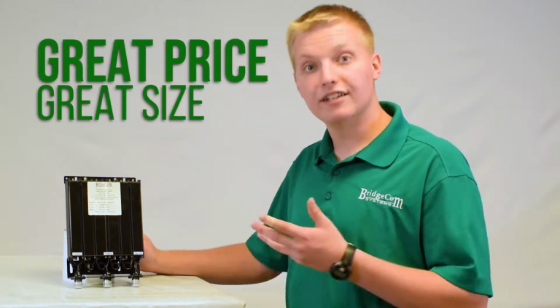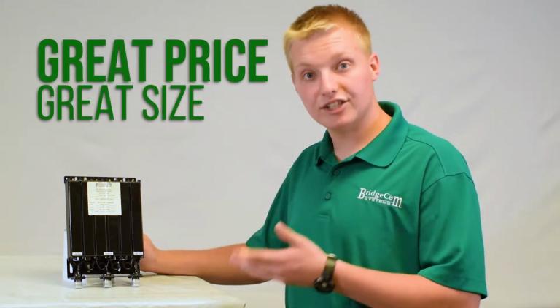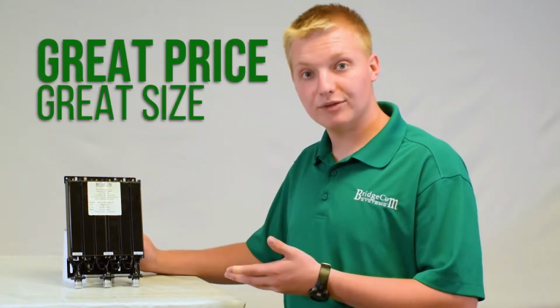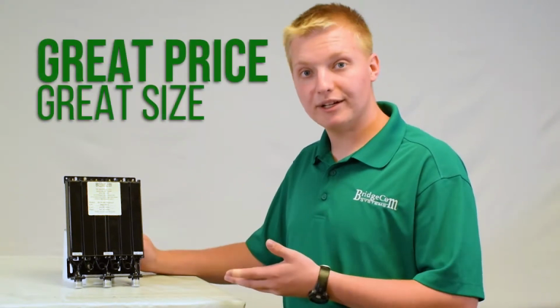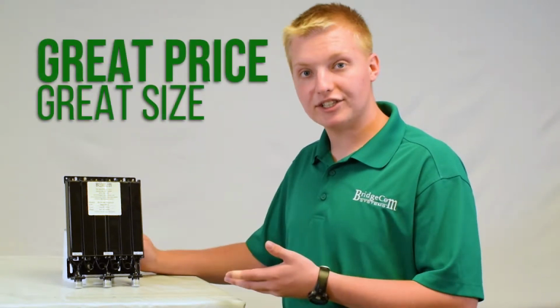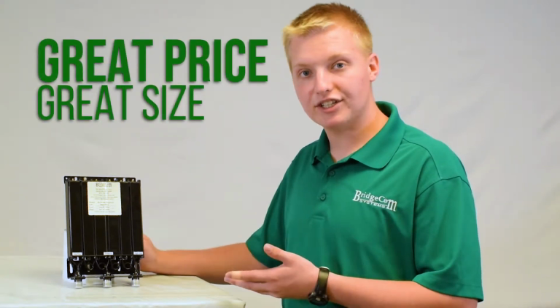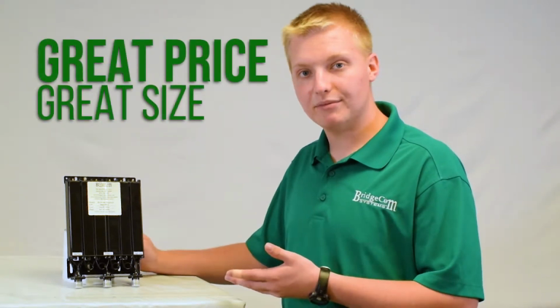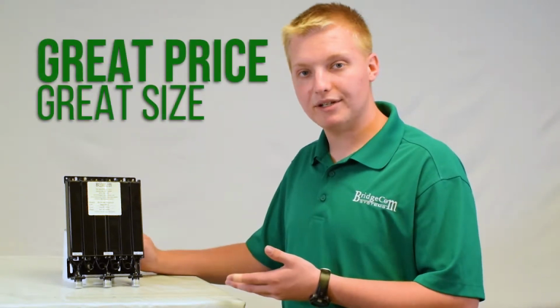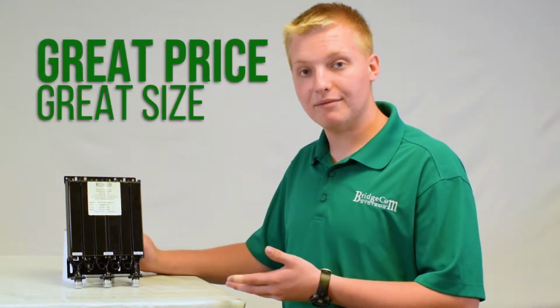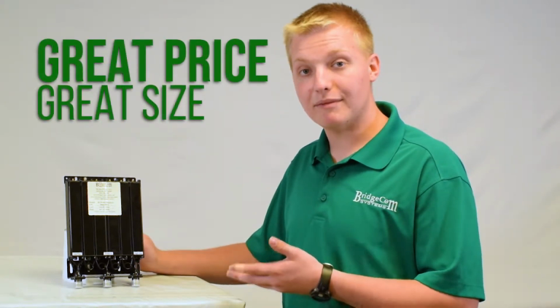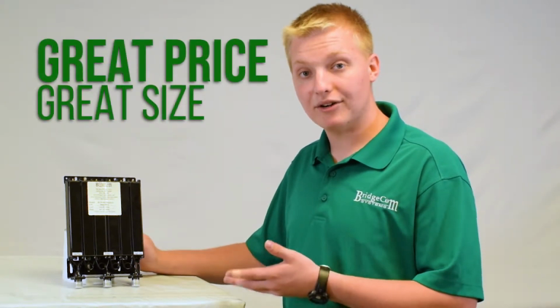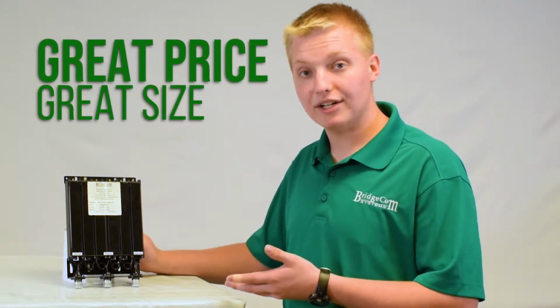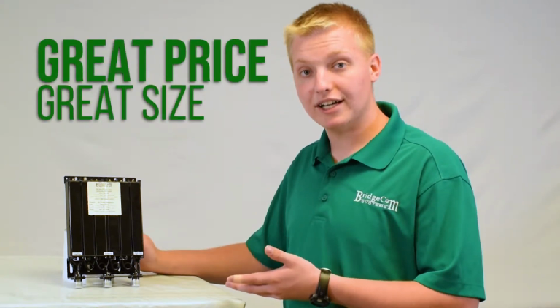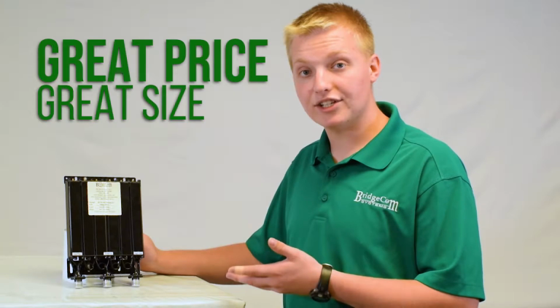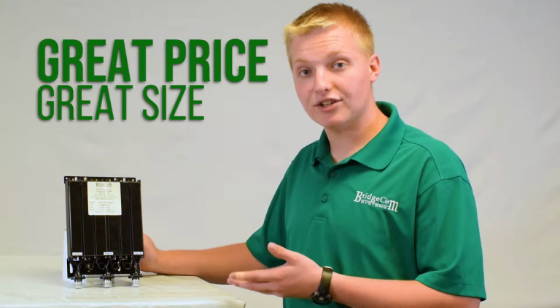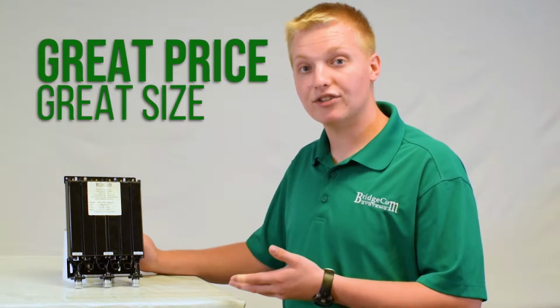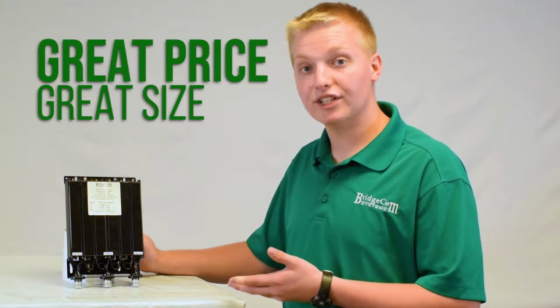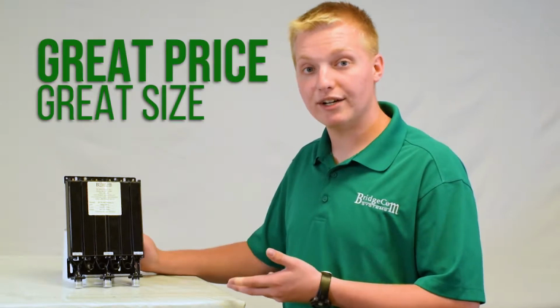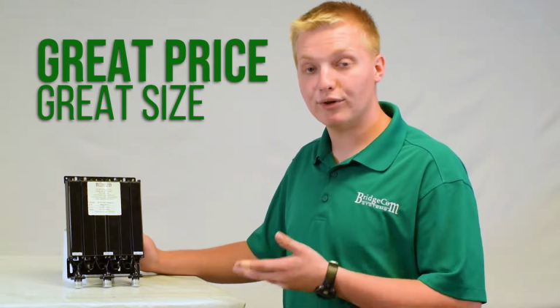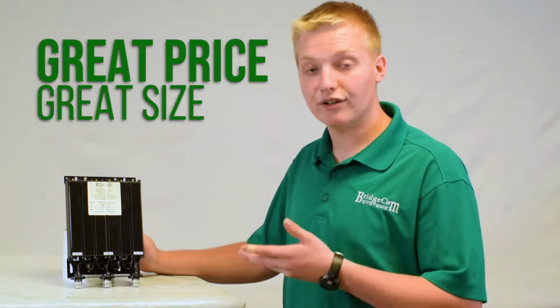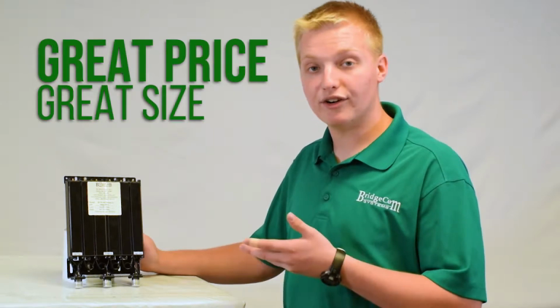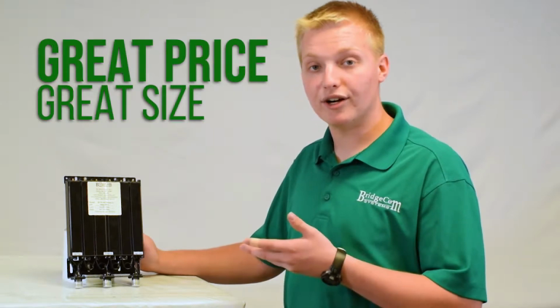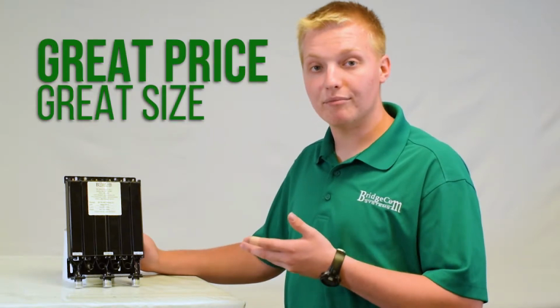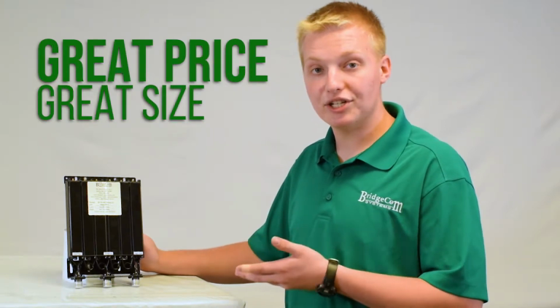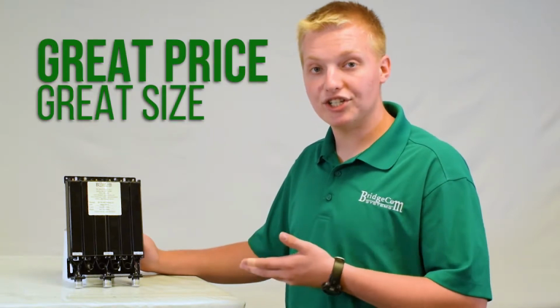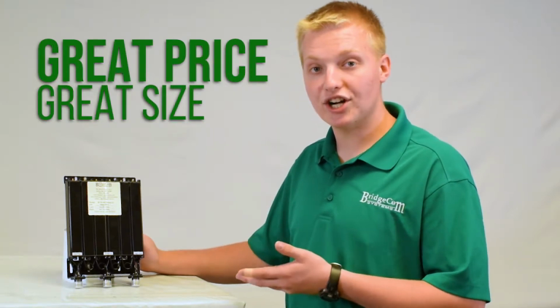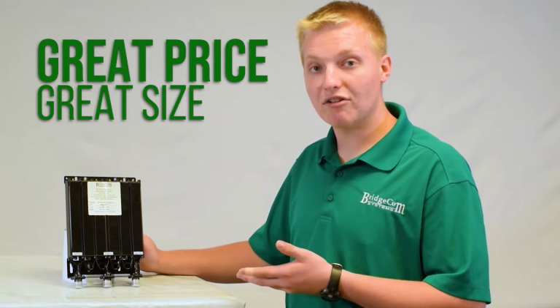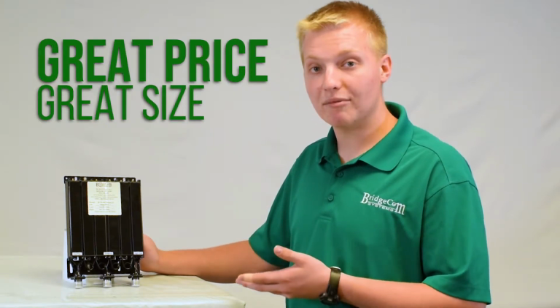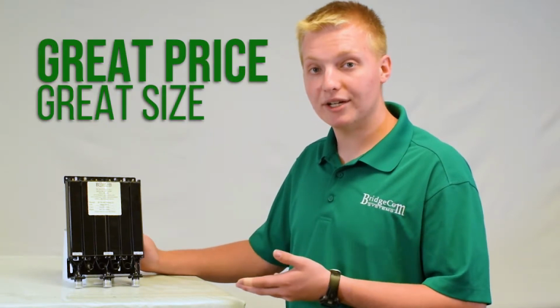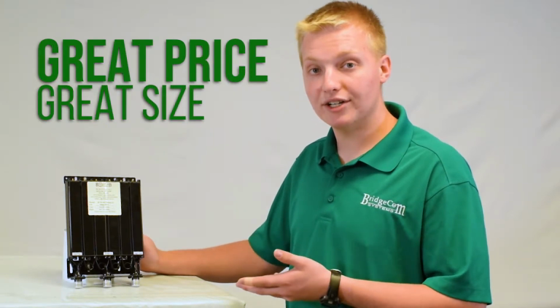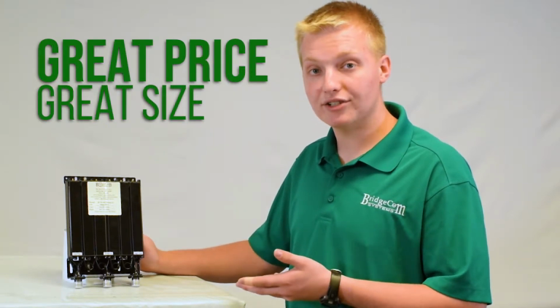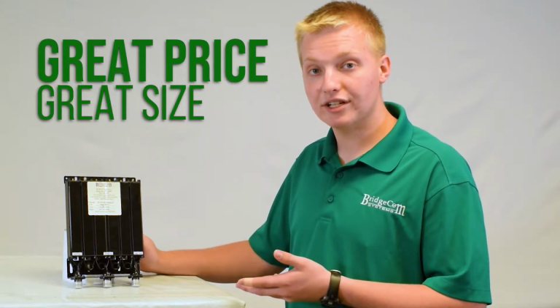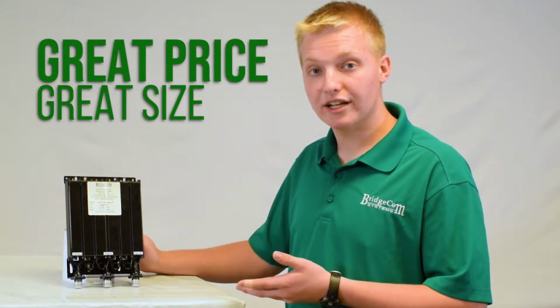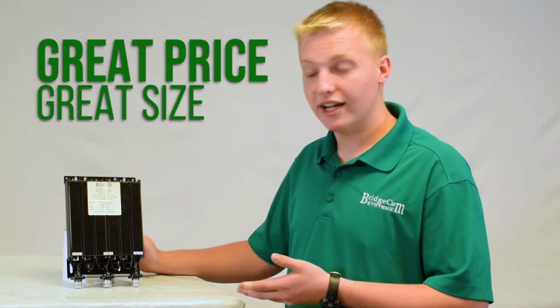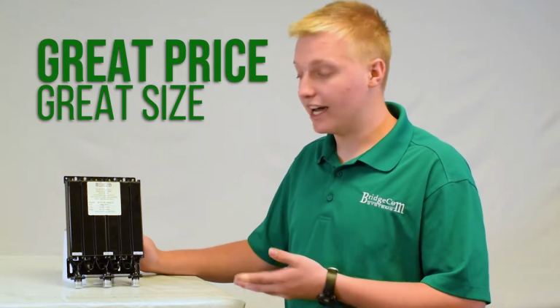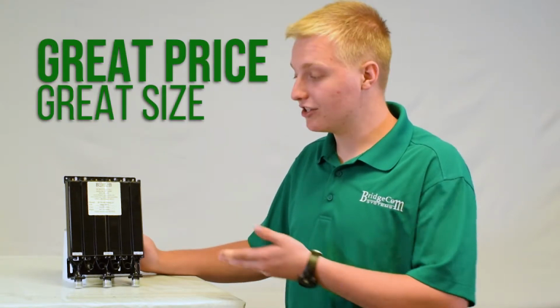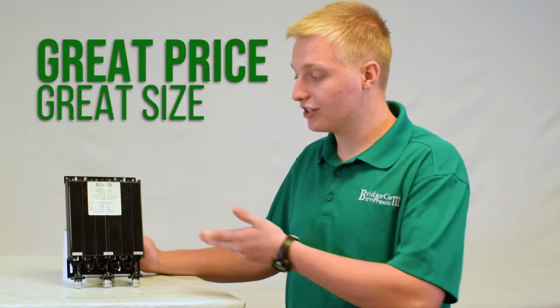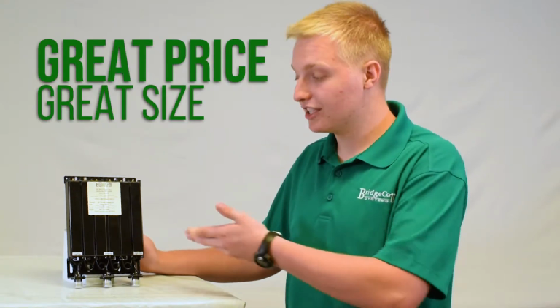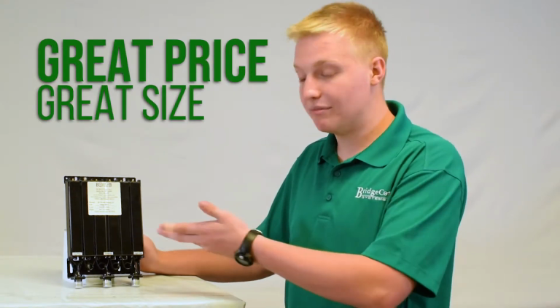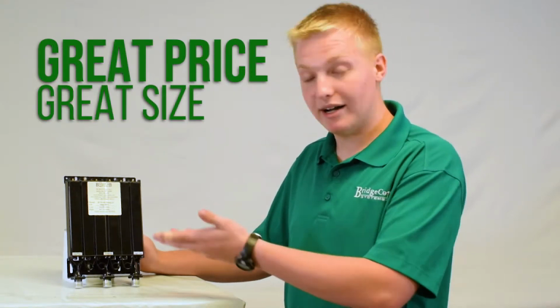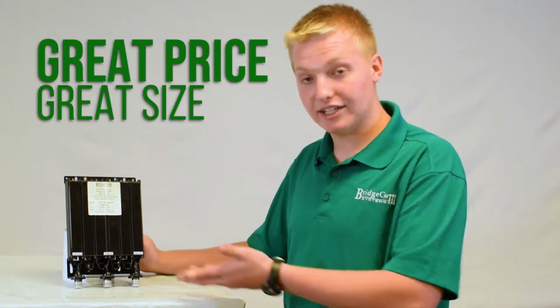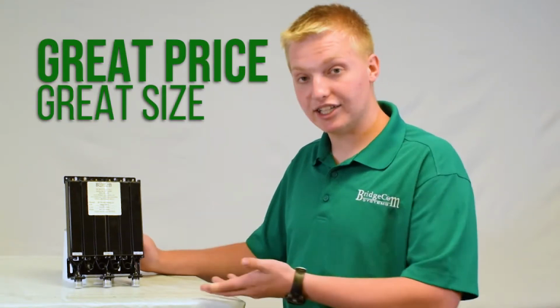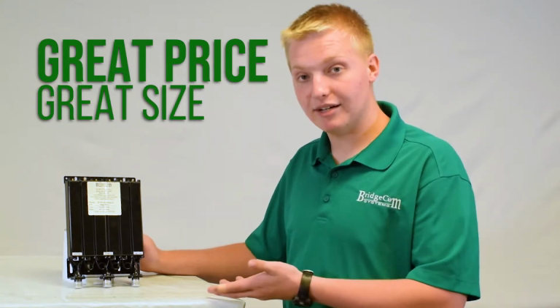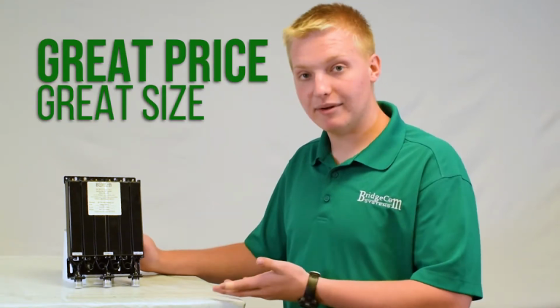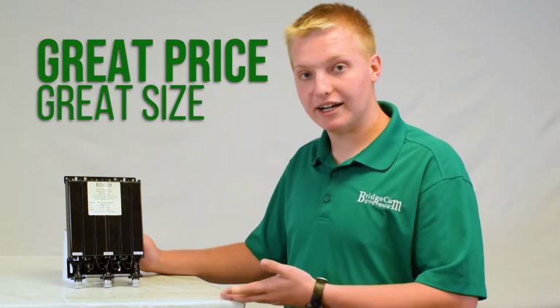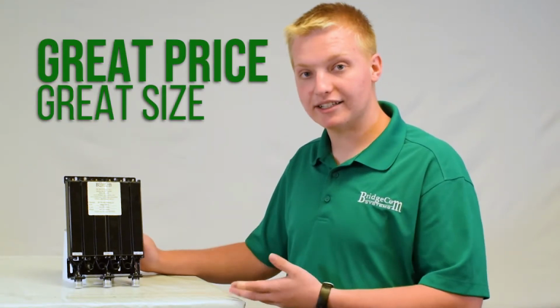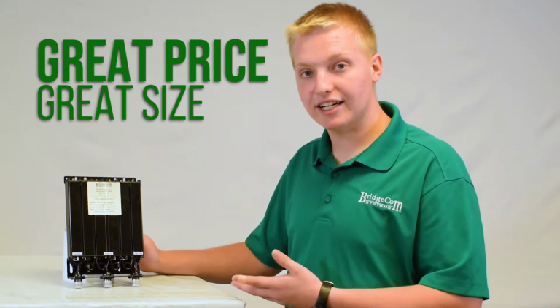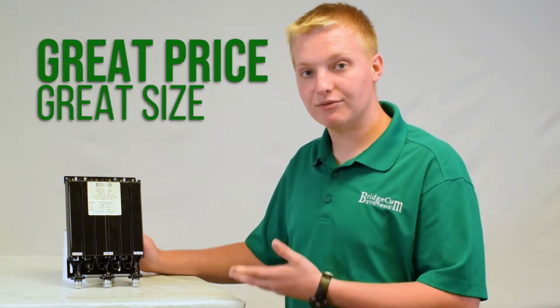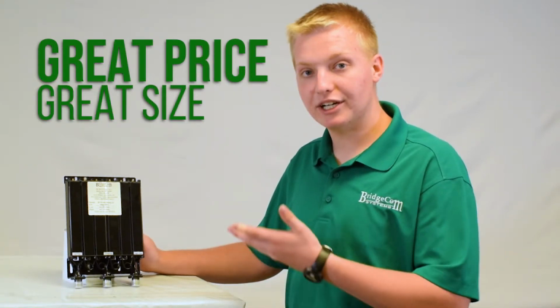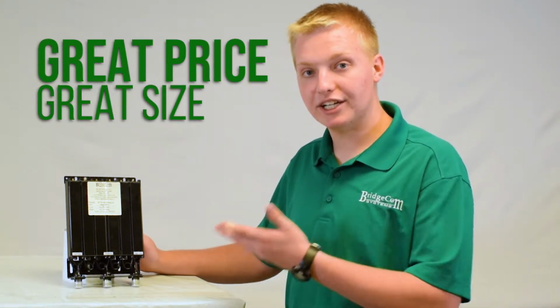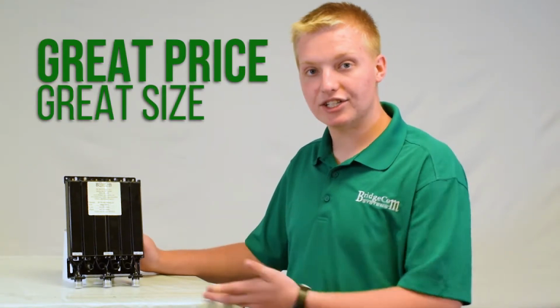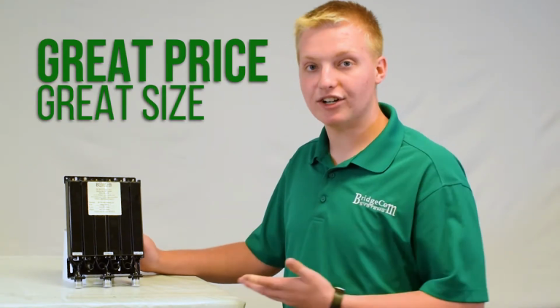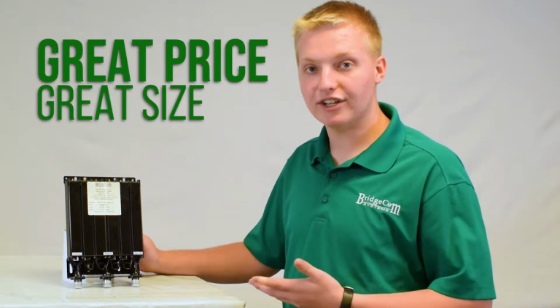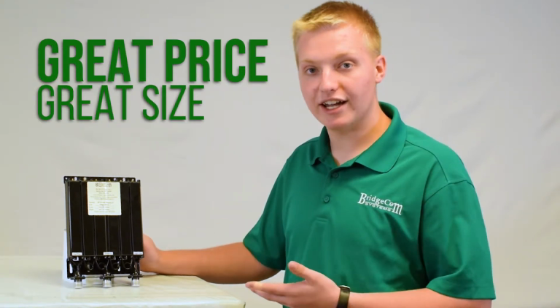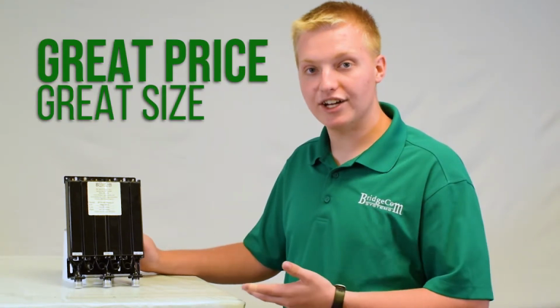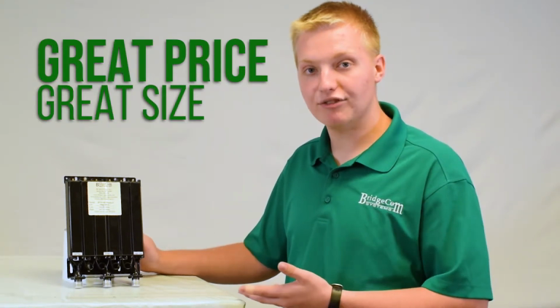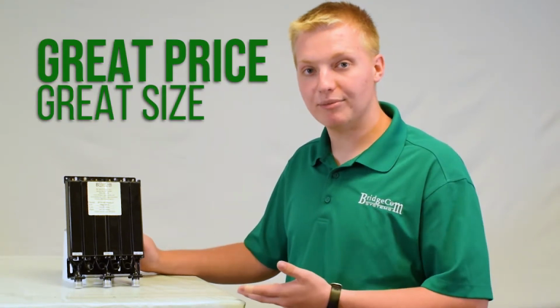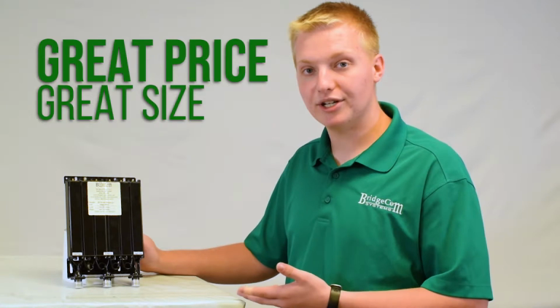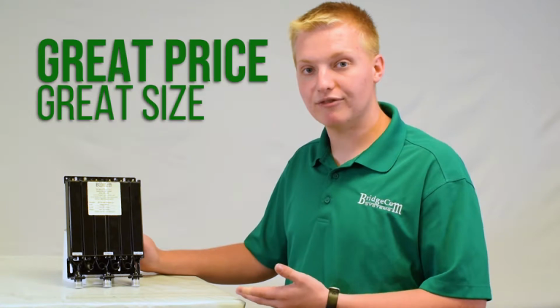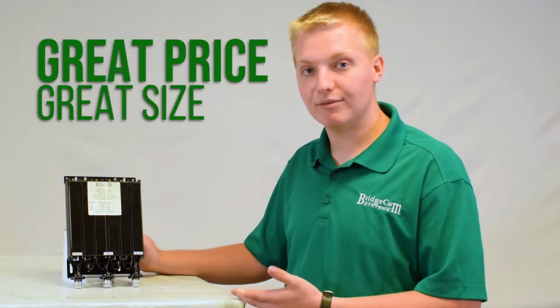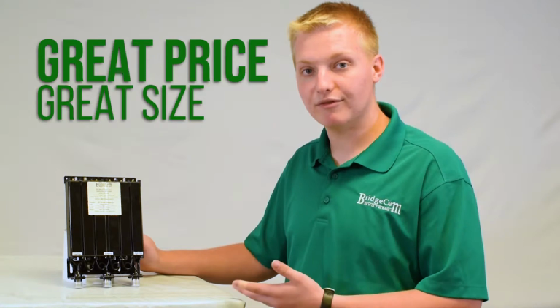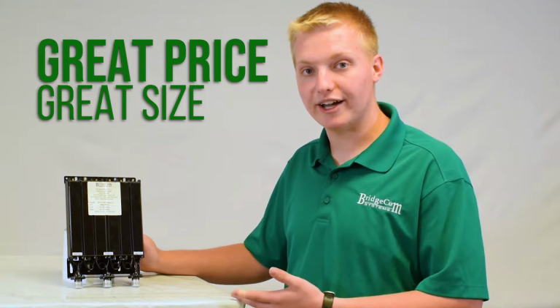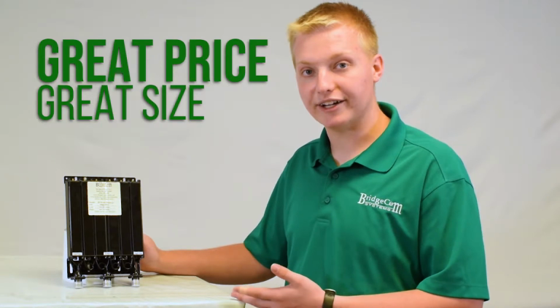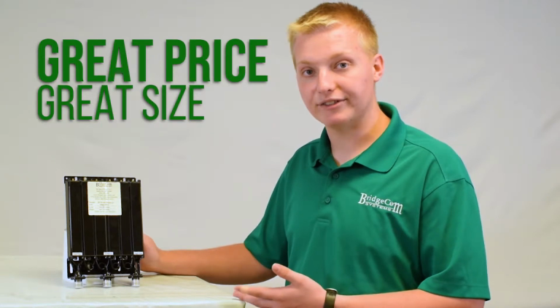This duplexer can be mounted internally in one of our BCR repeaters. As you can see by its compact size, we can install that in your repeater from the factory.